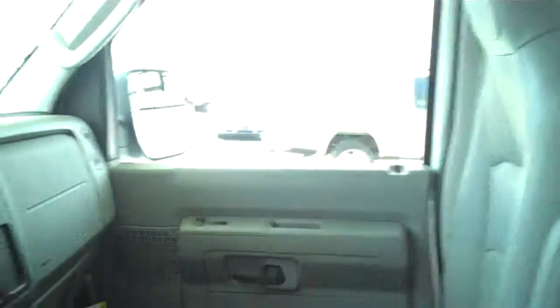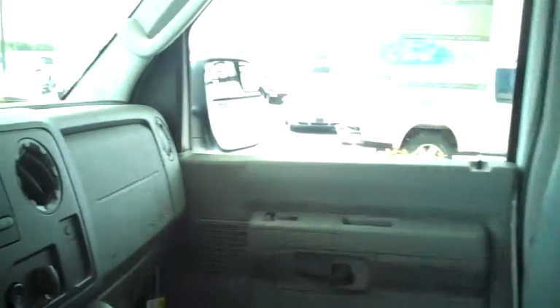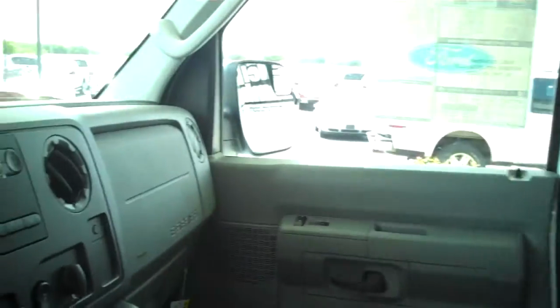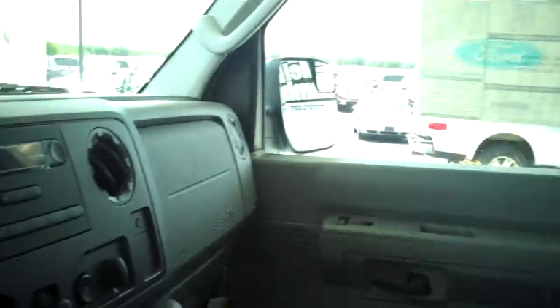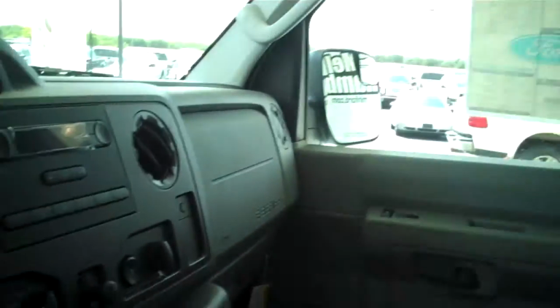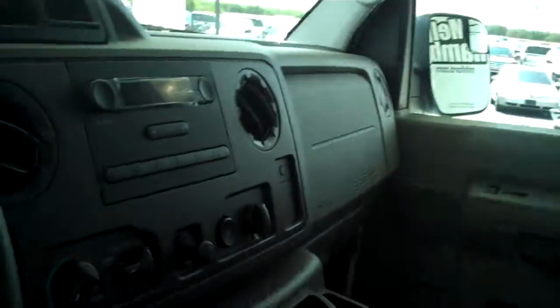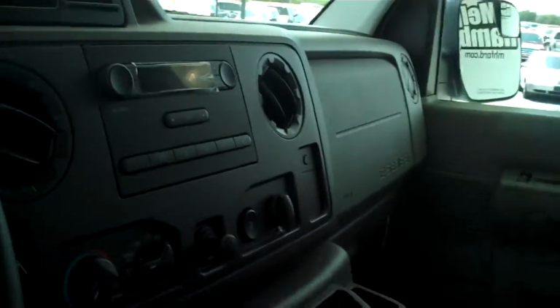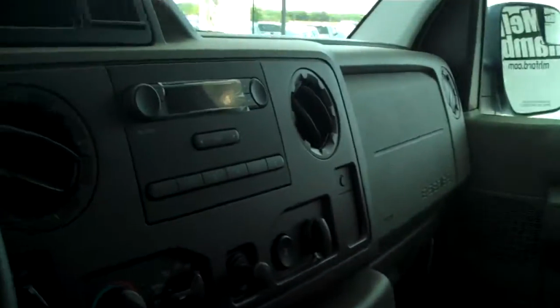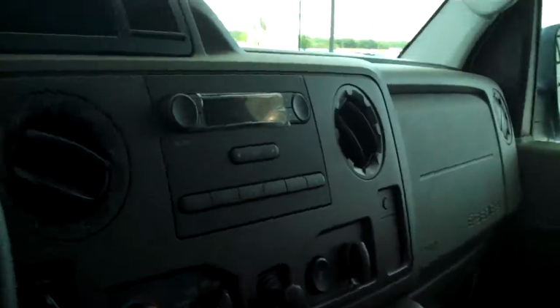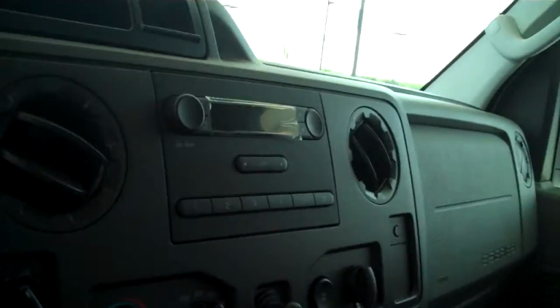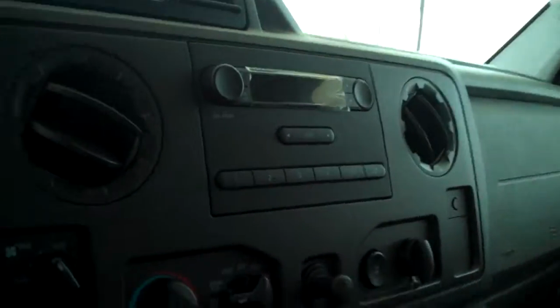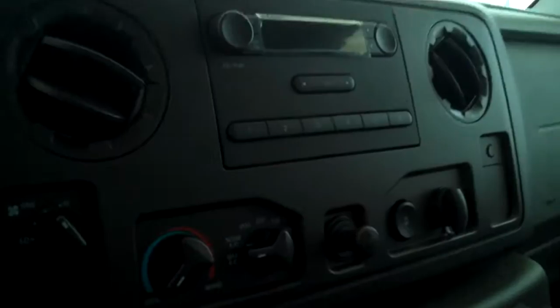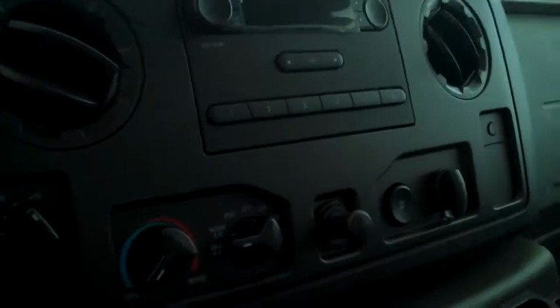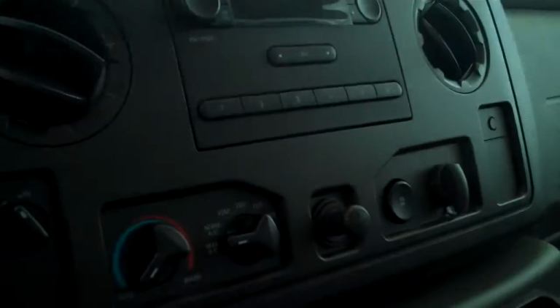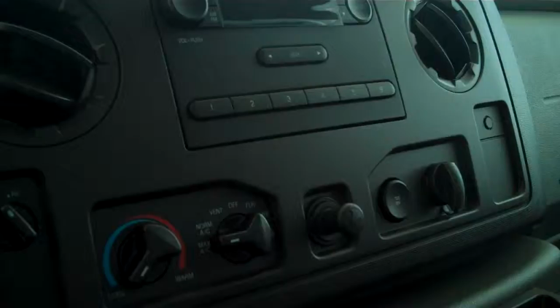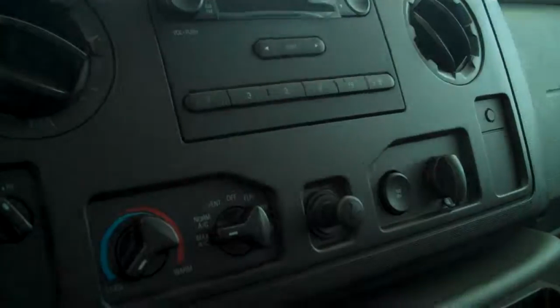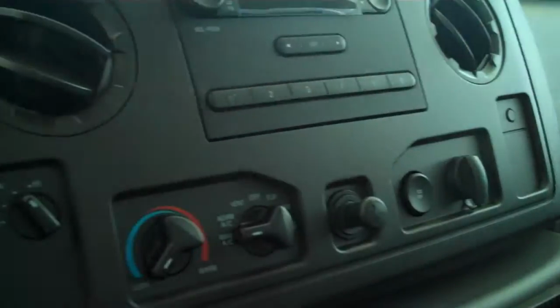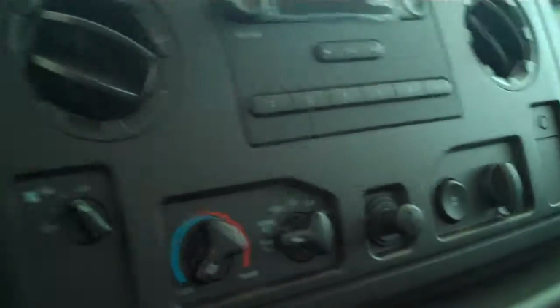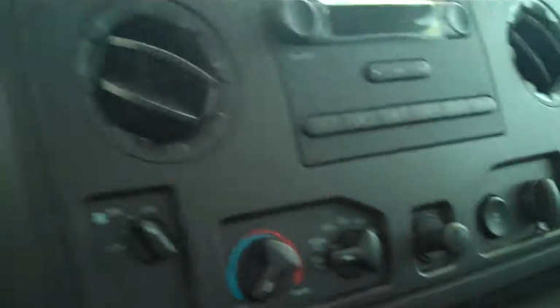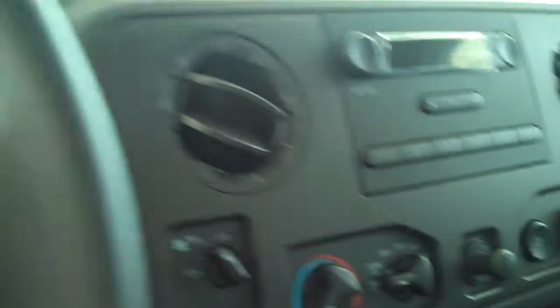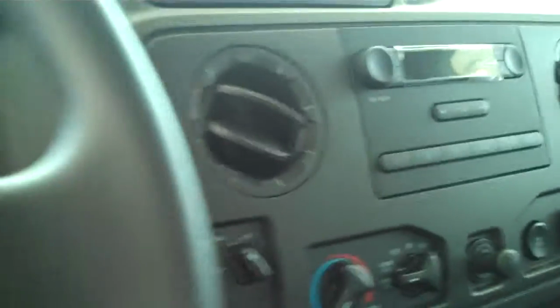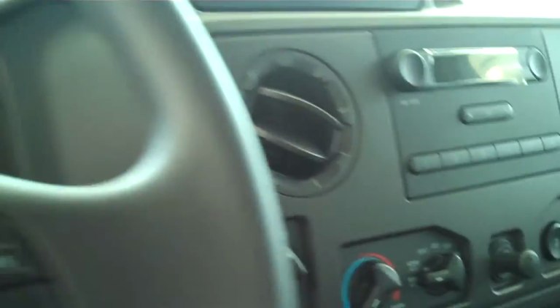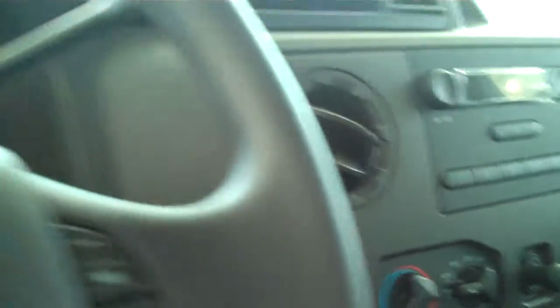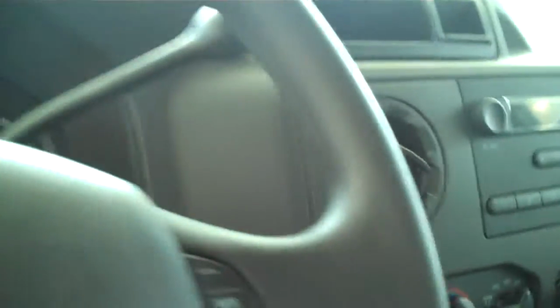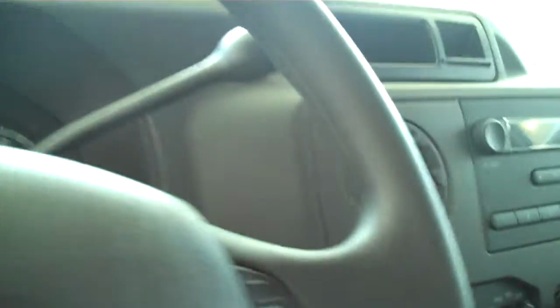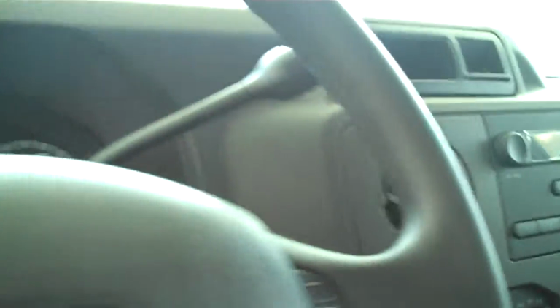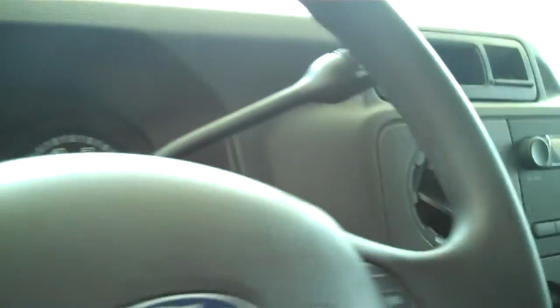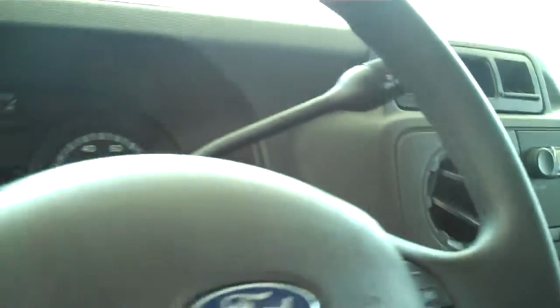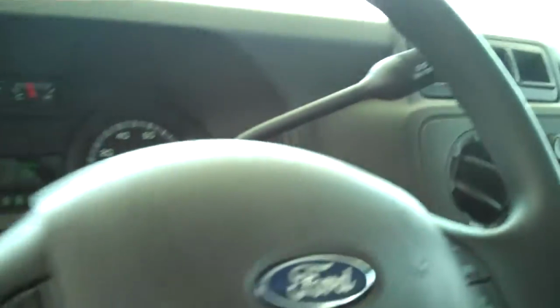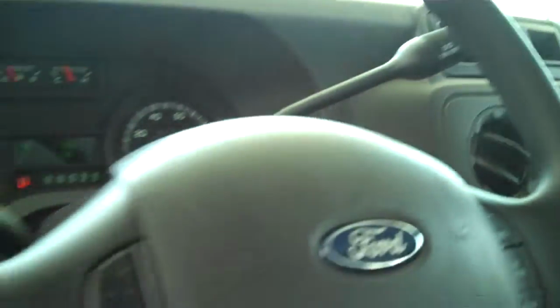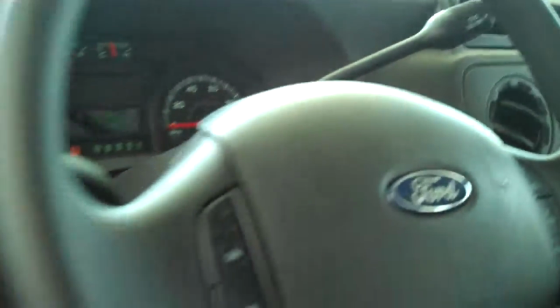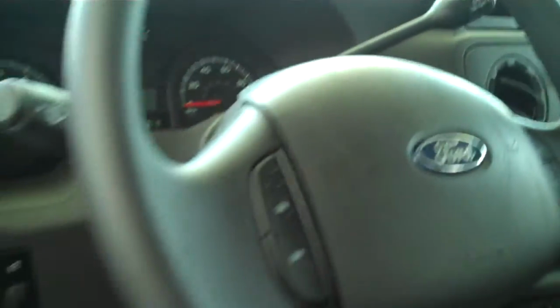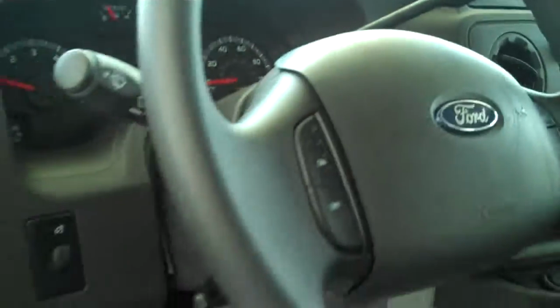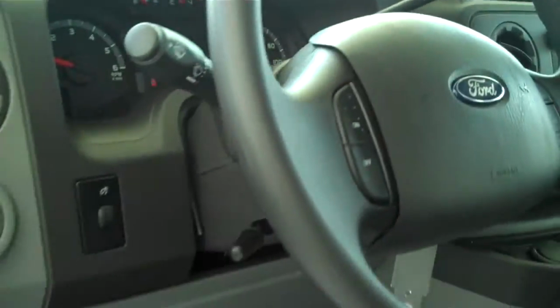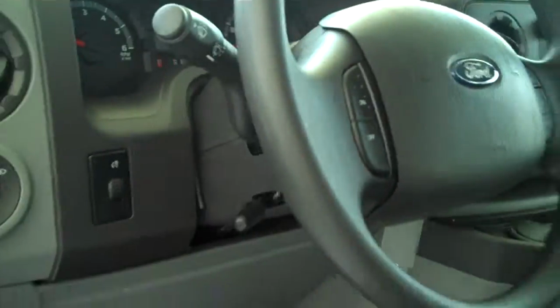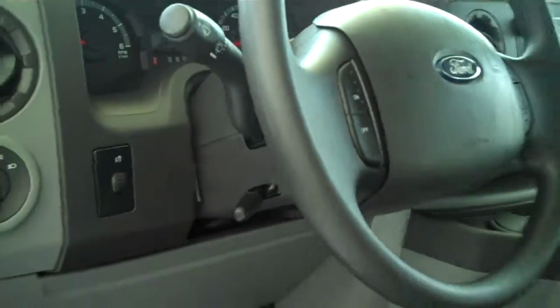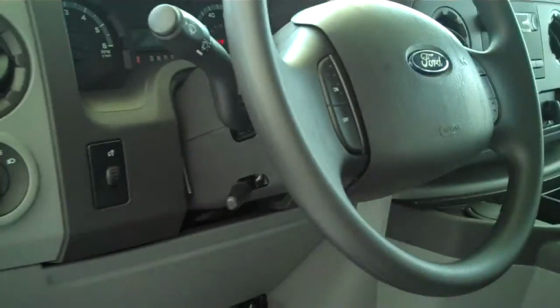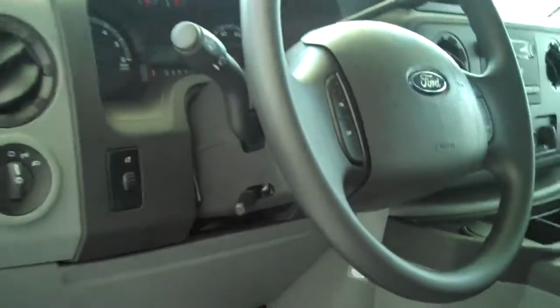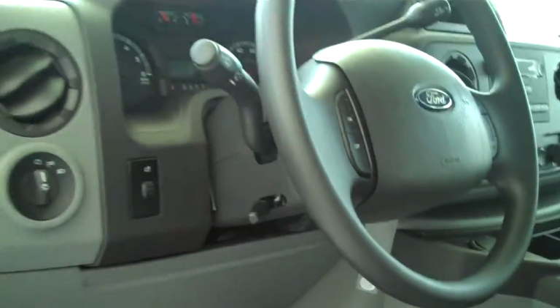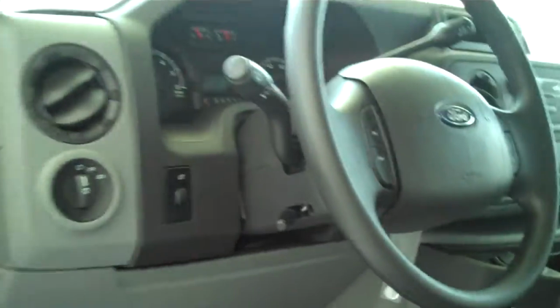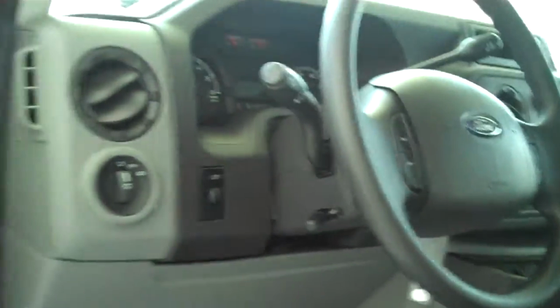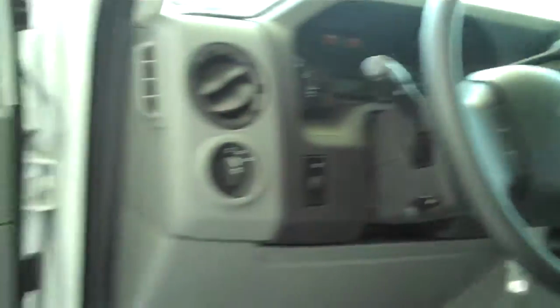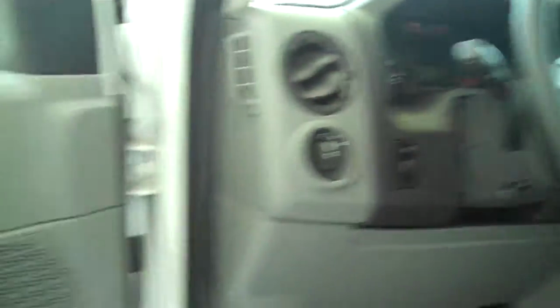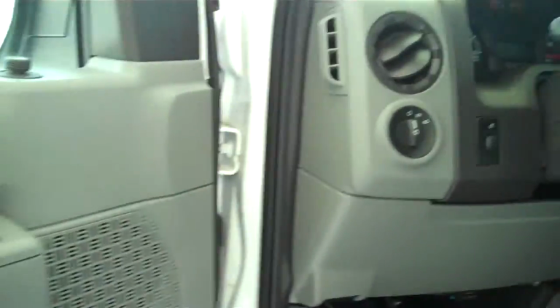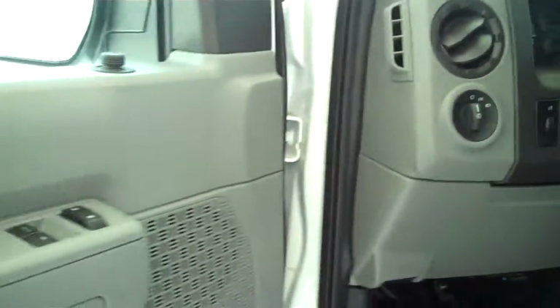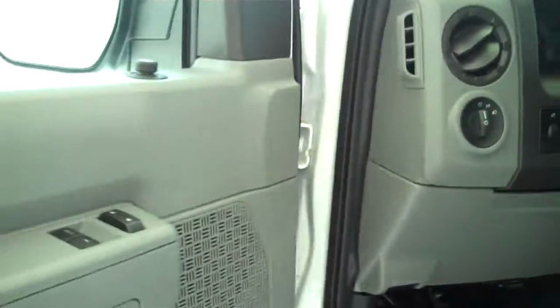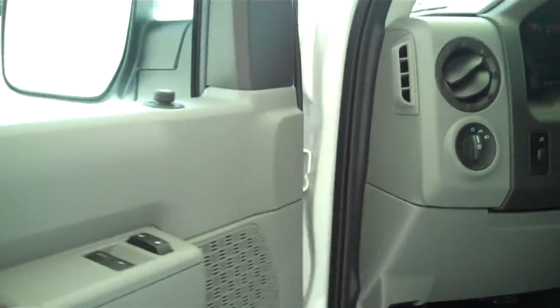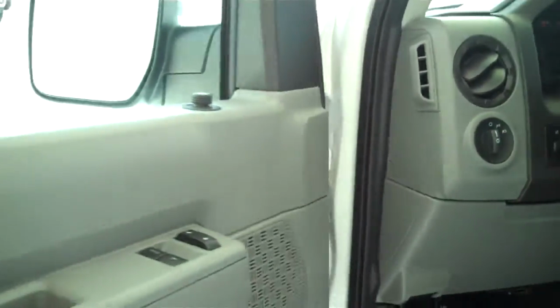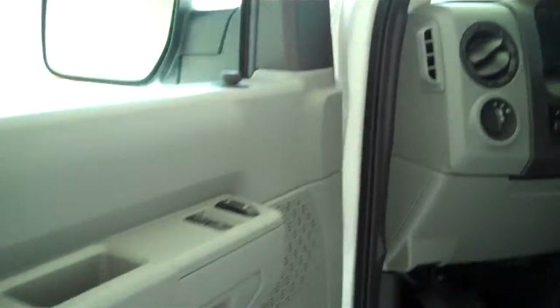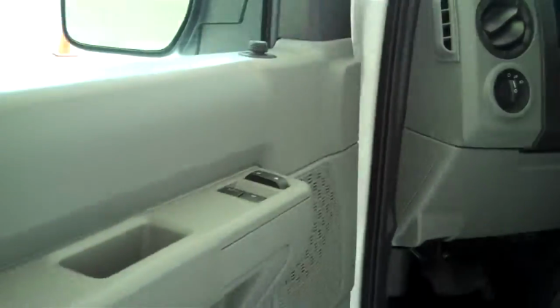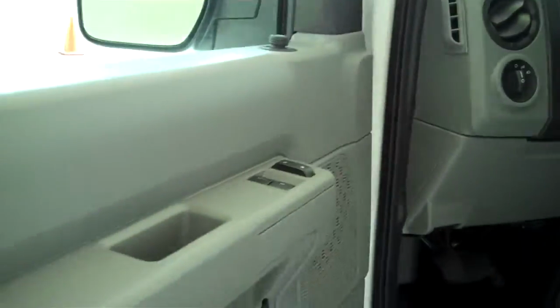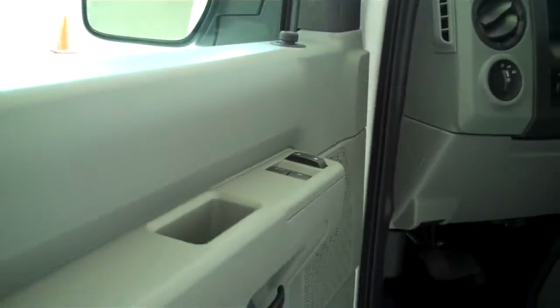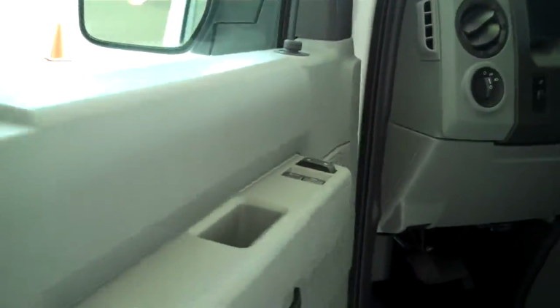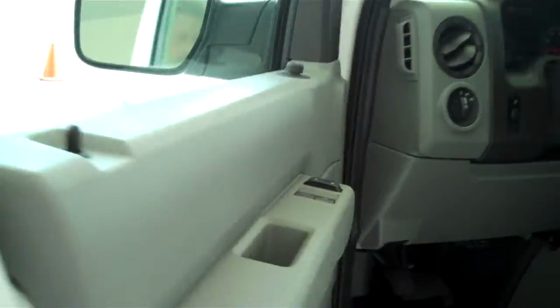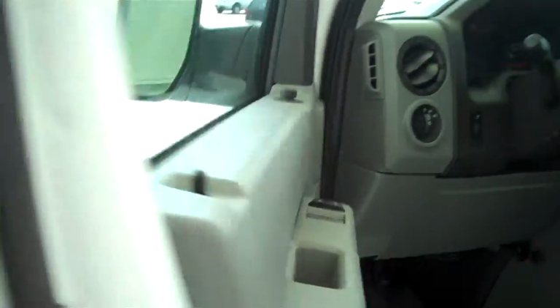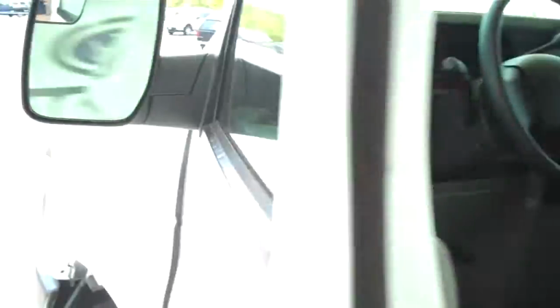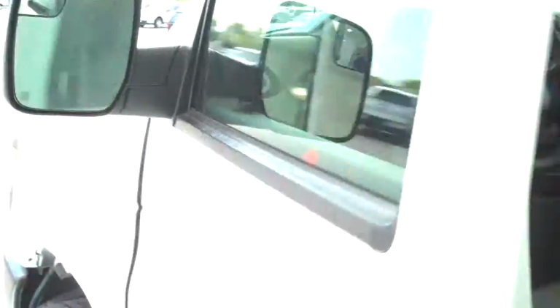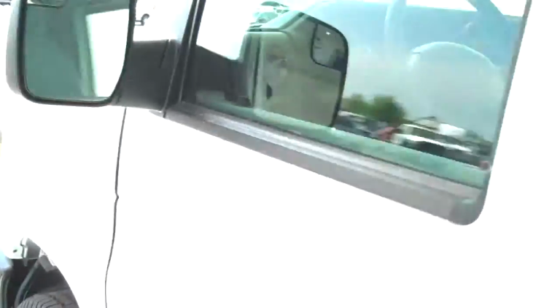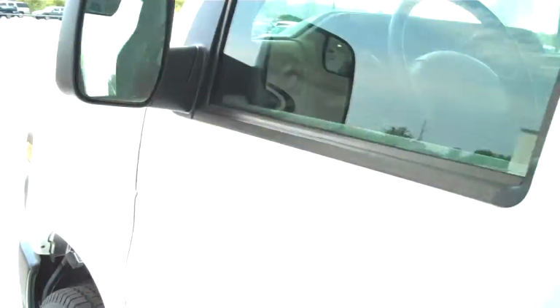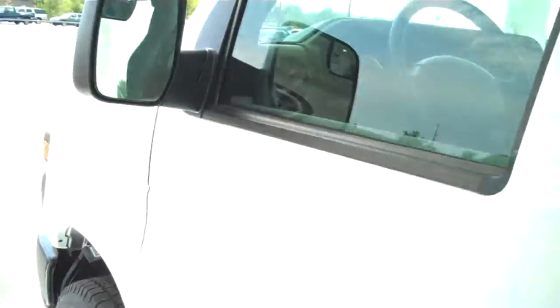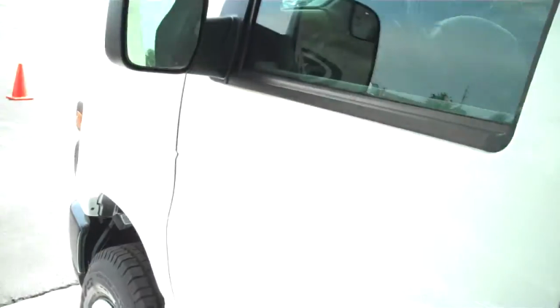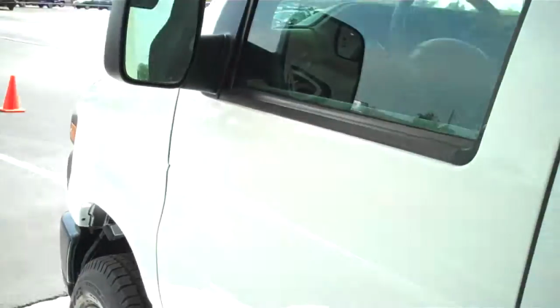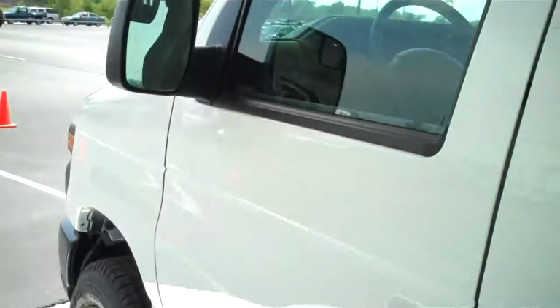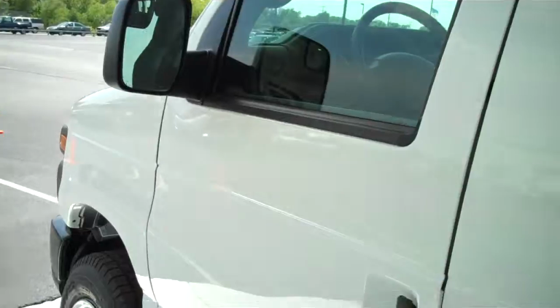This is an automatic with traction control with overdrive. Power steering, cruise, tilt, power windows, power locks.